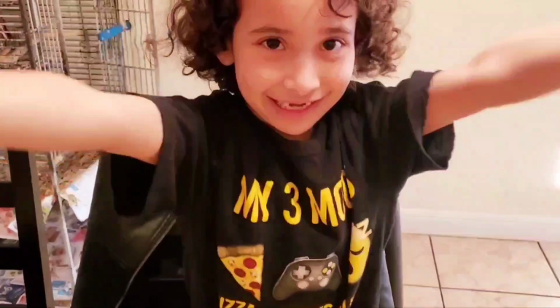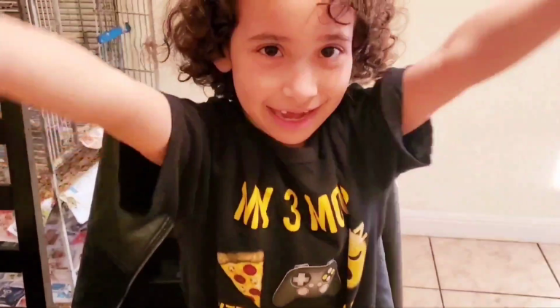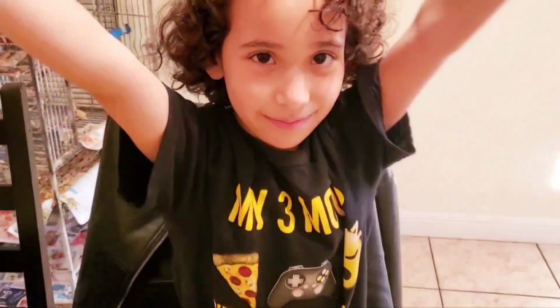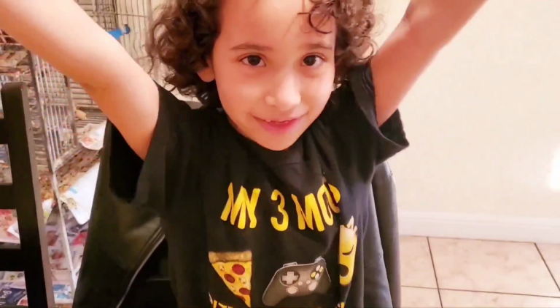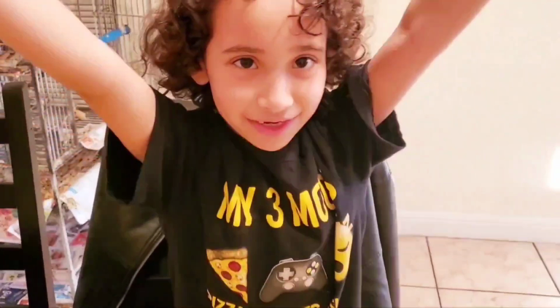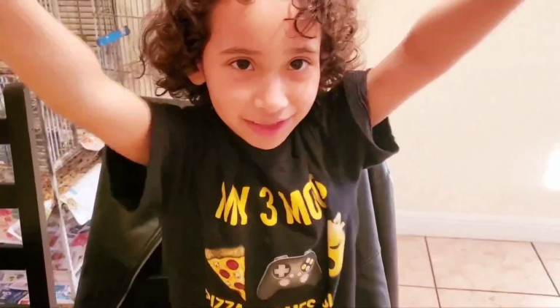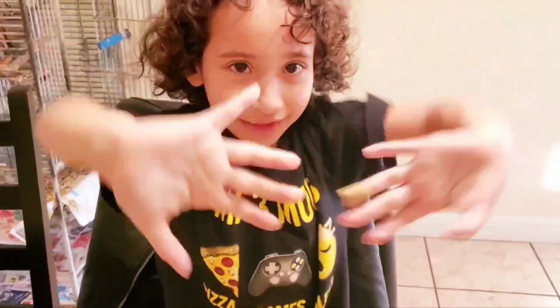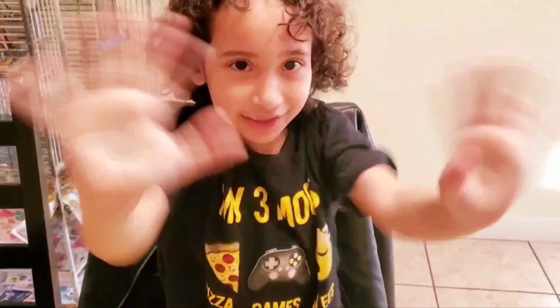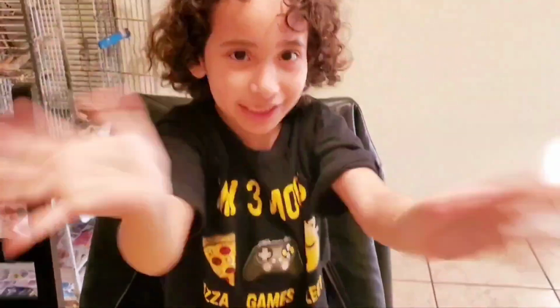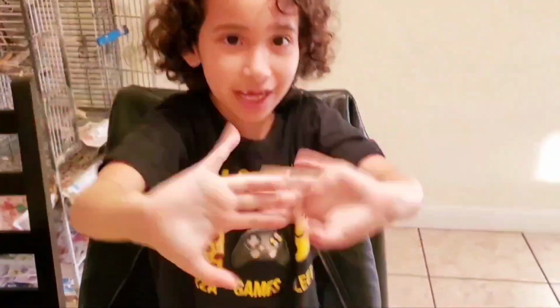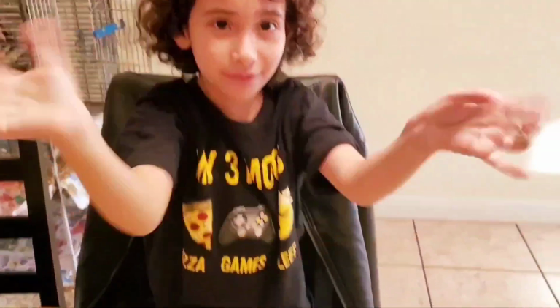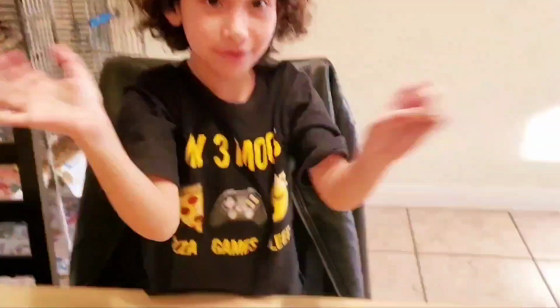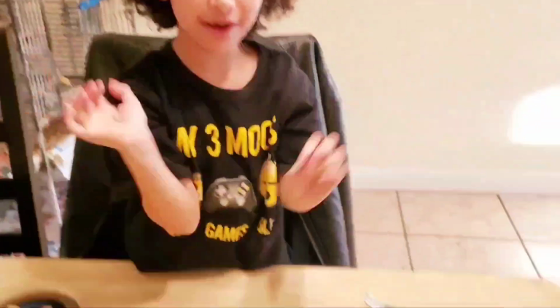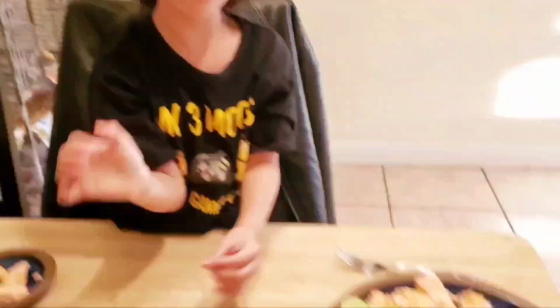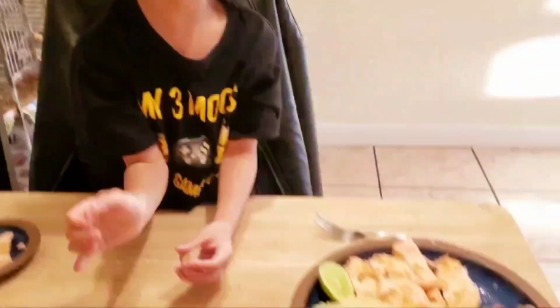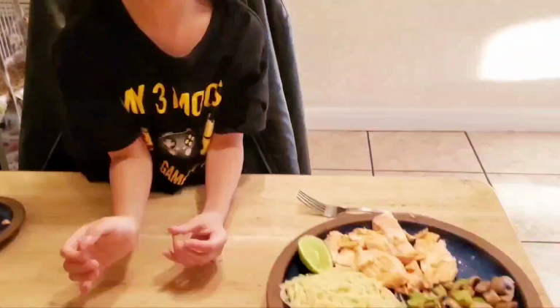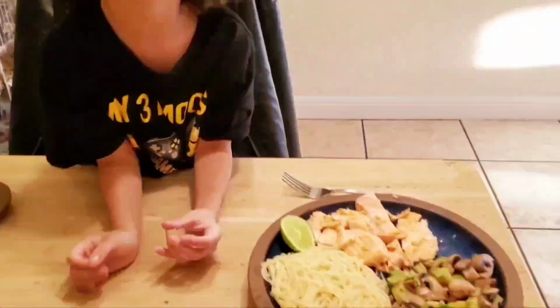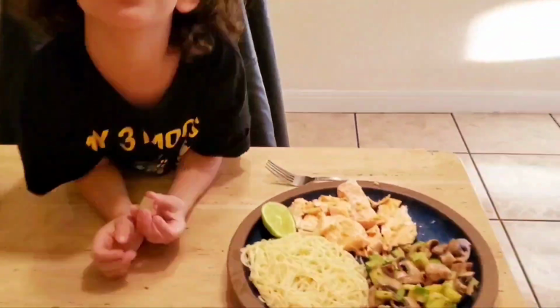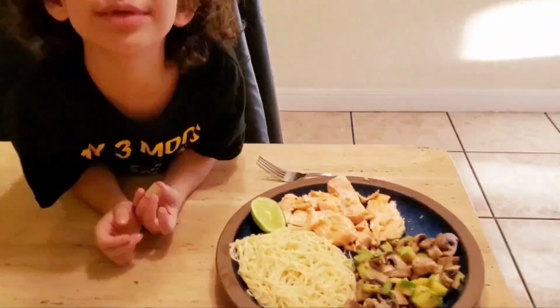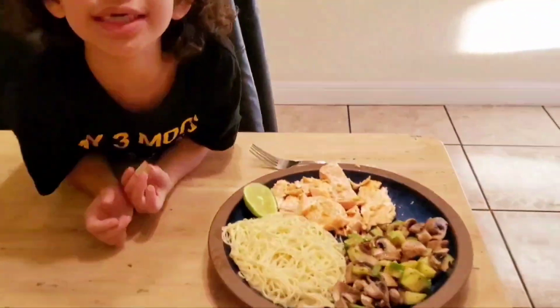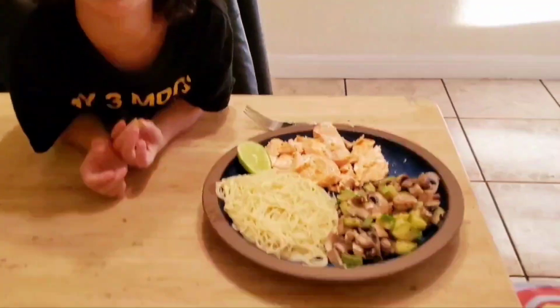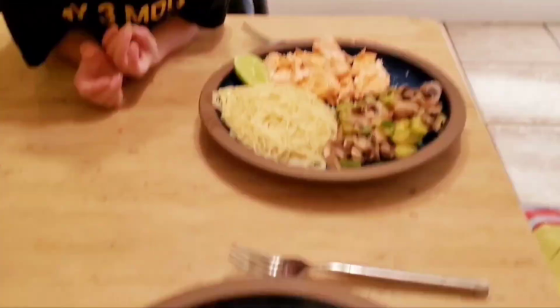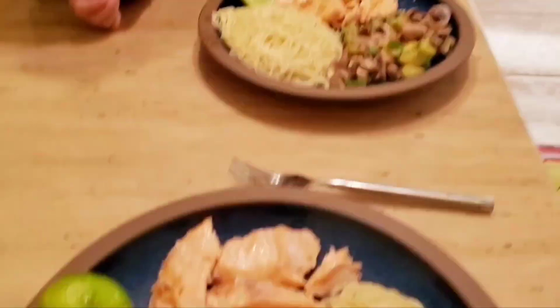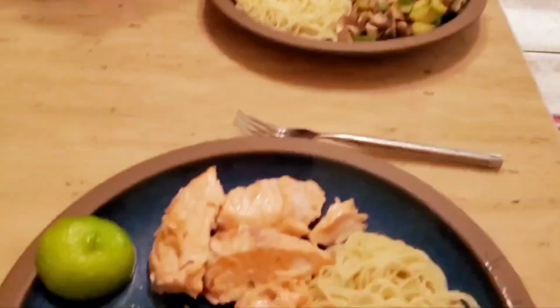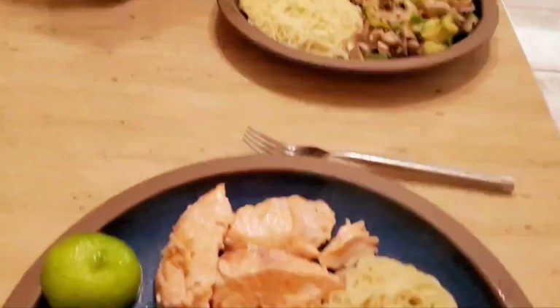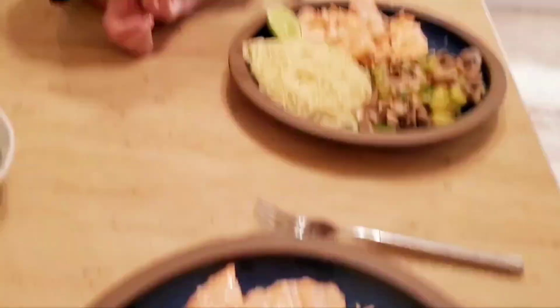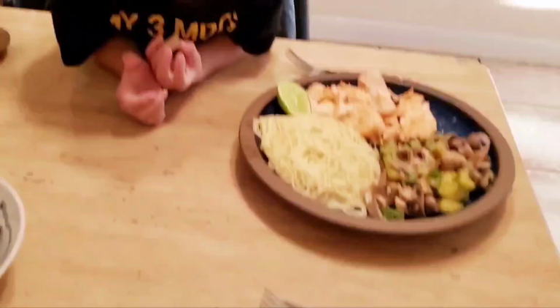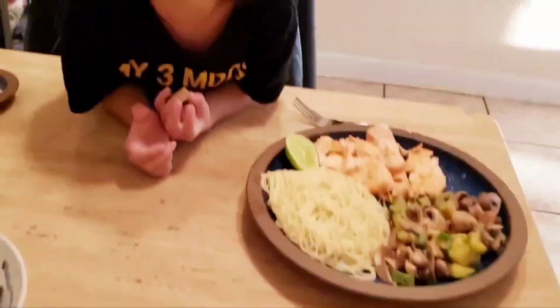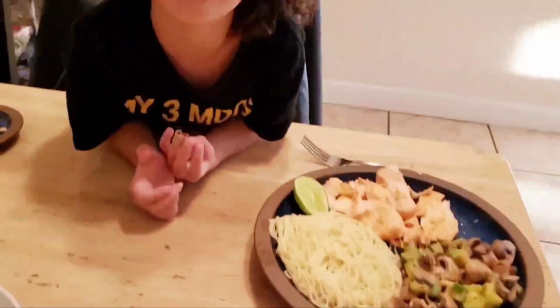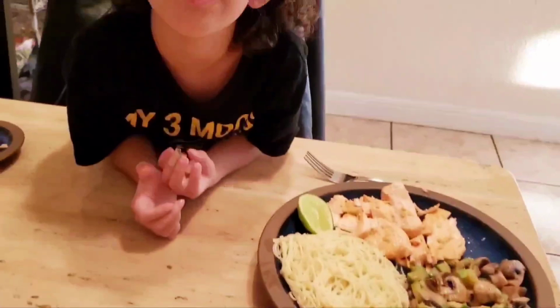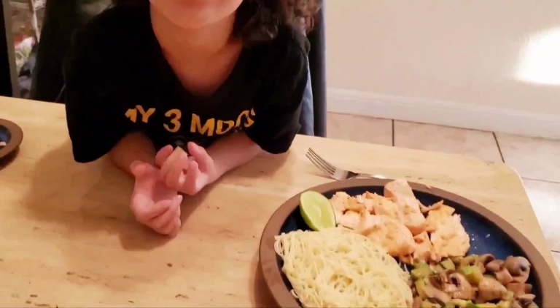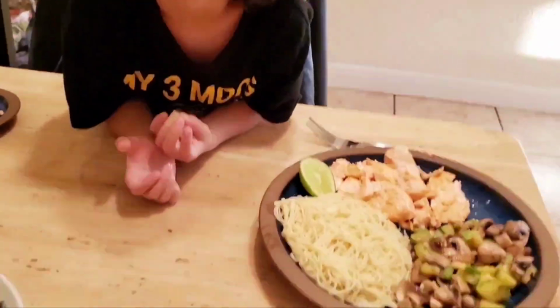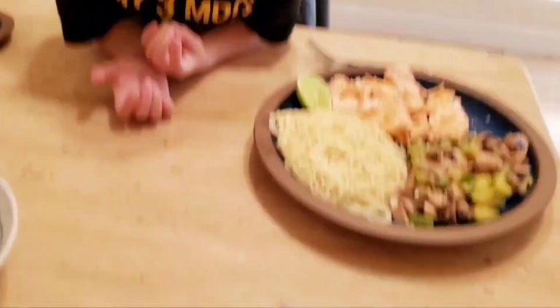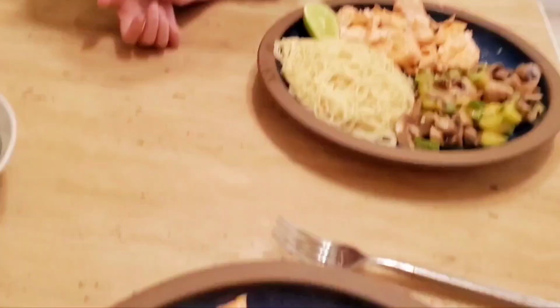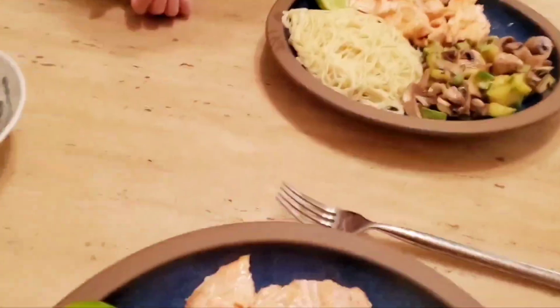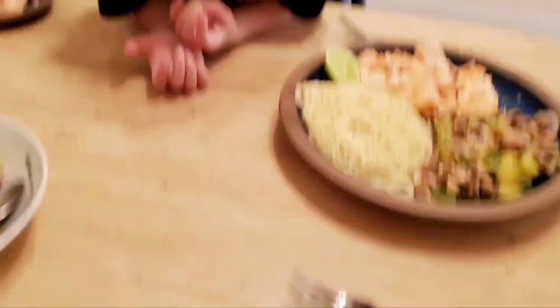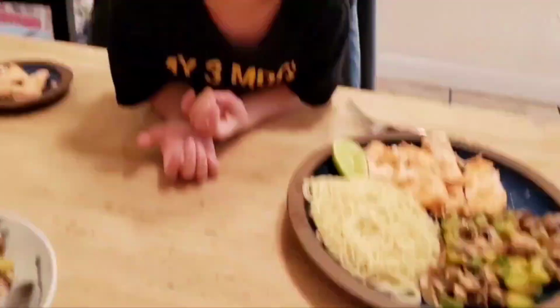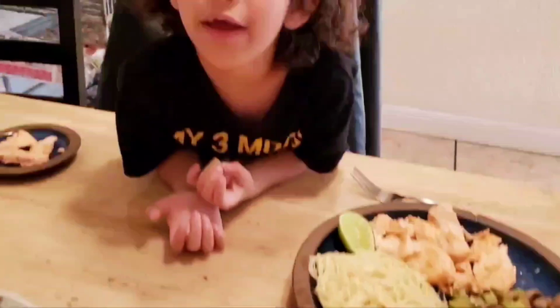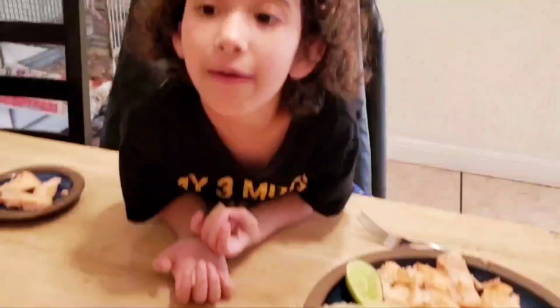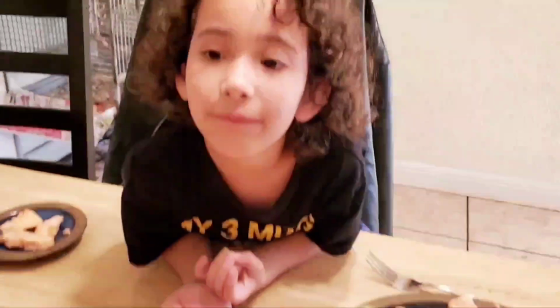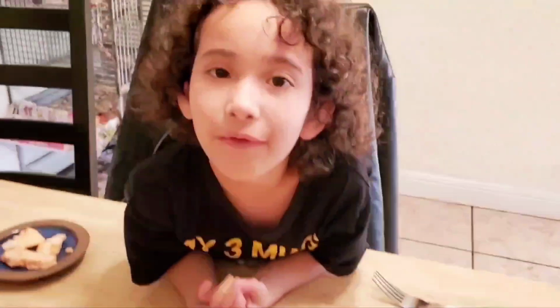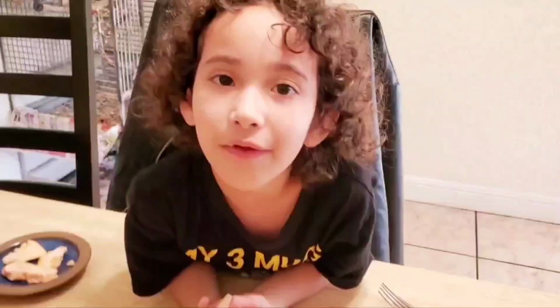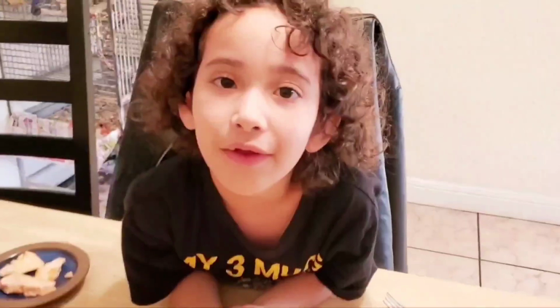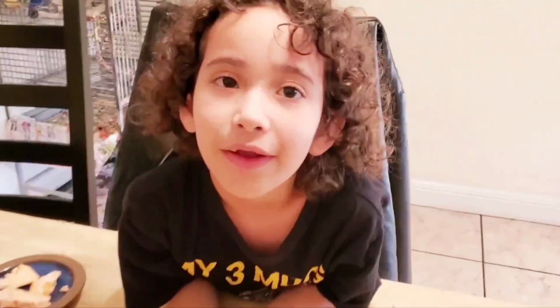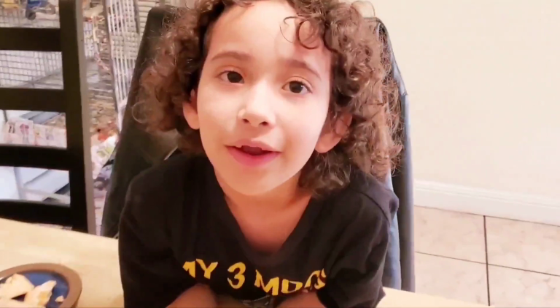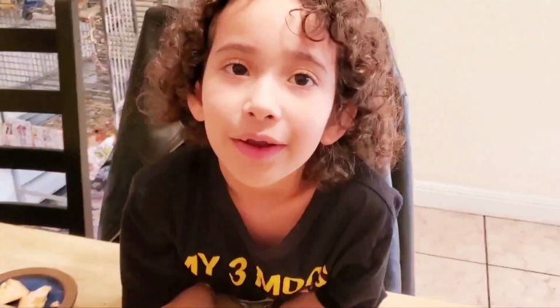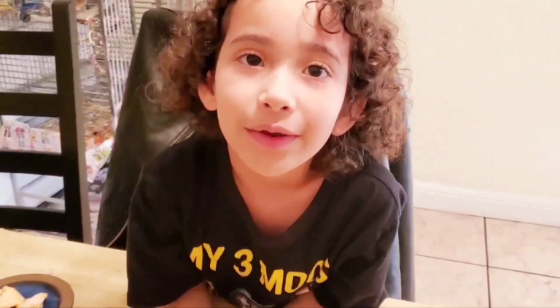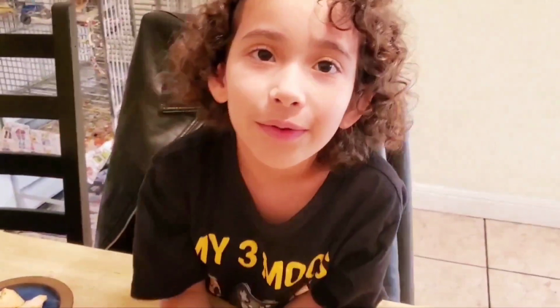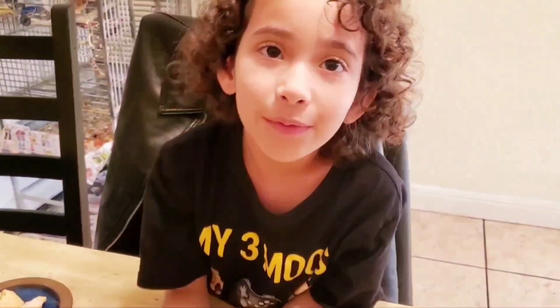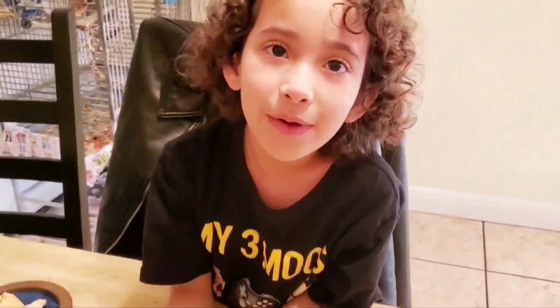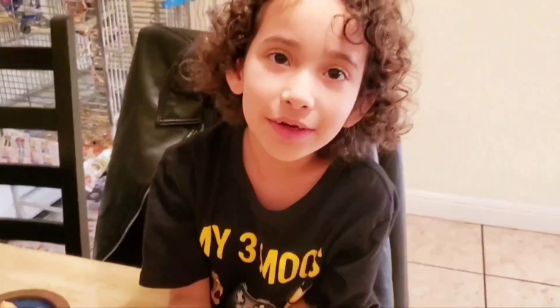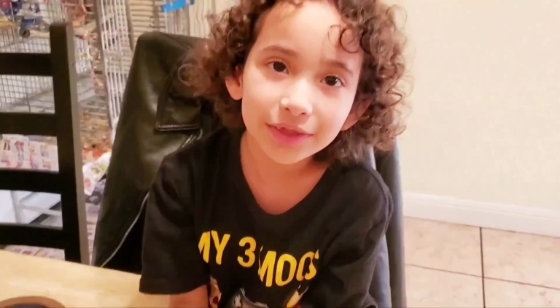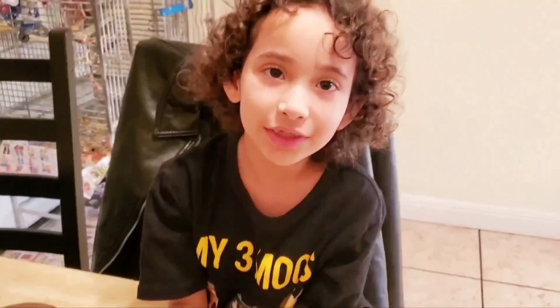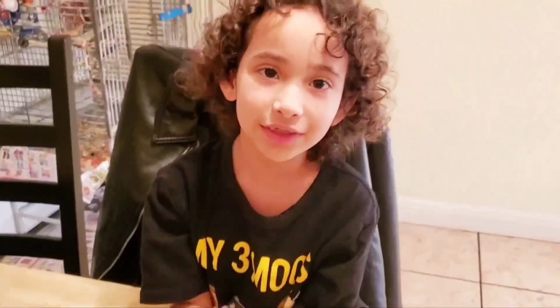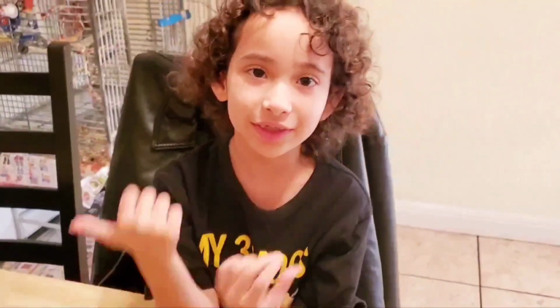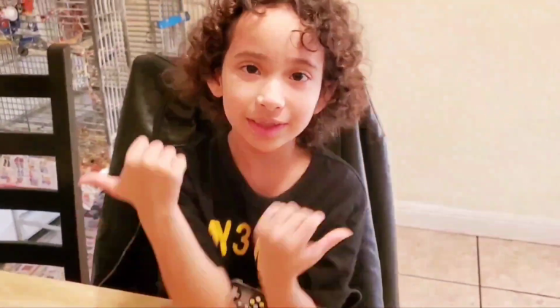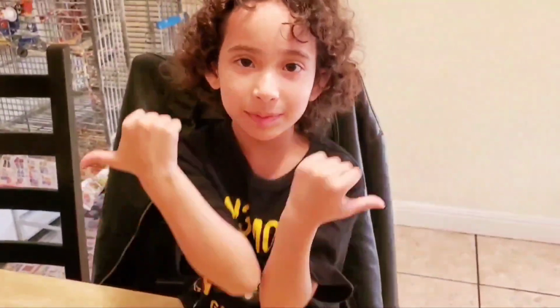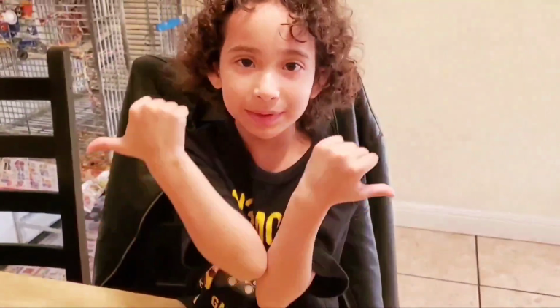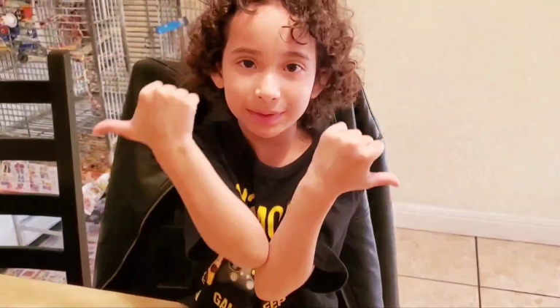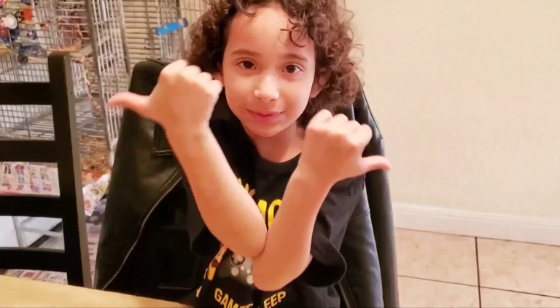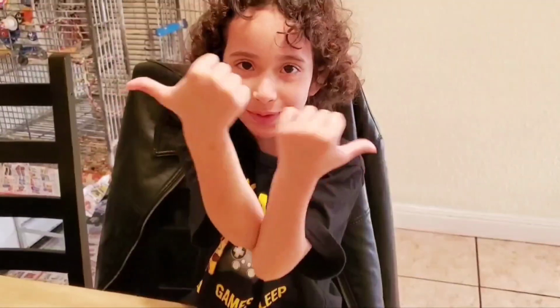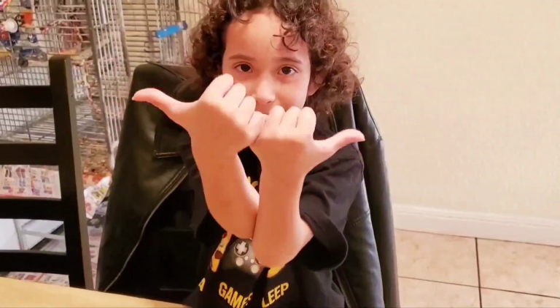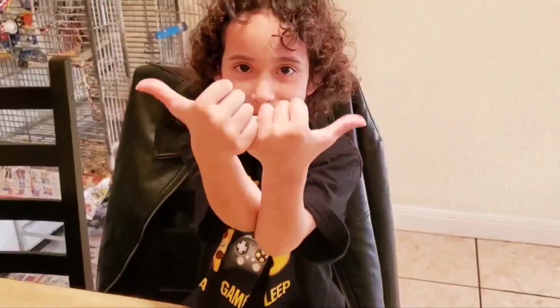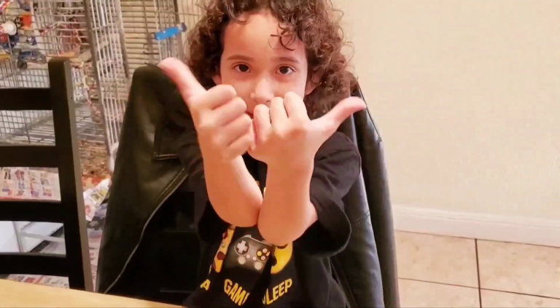Have a nice day, whatever time it is for you. Whenever you're watching, subscribe.